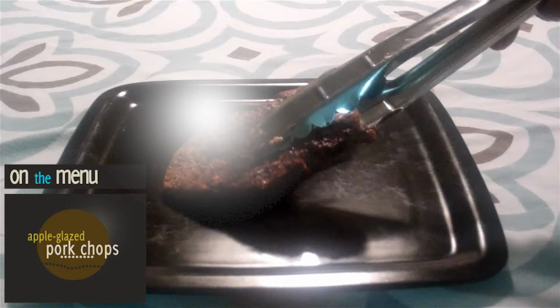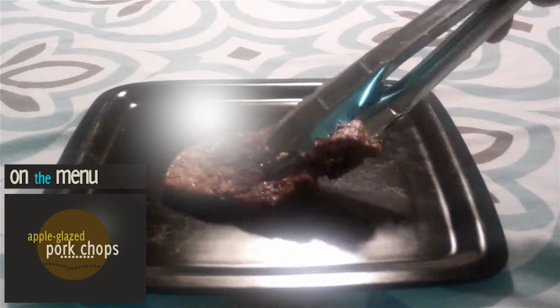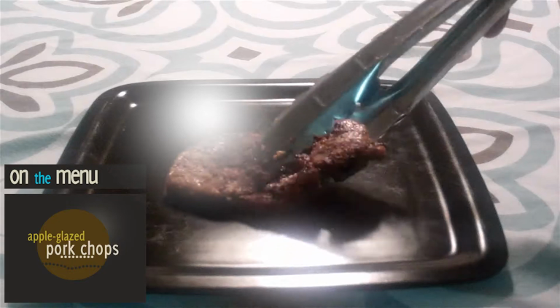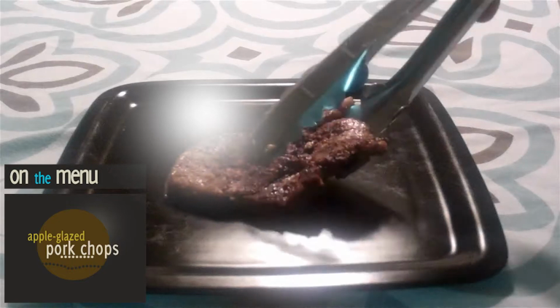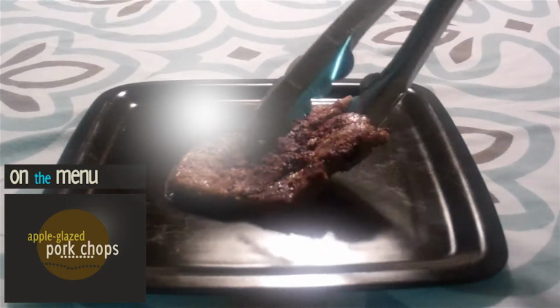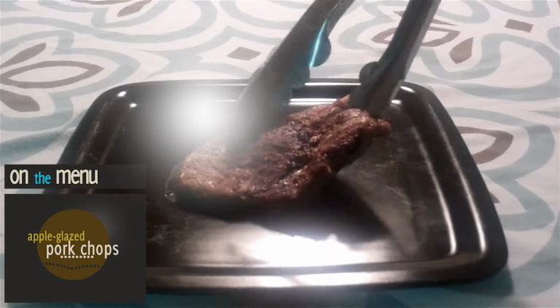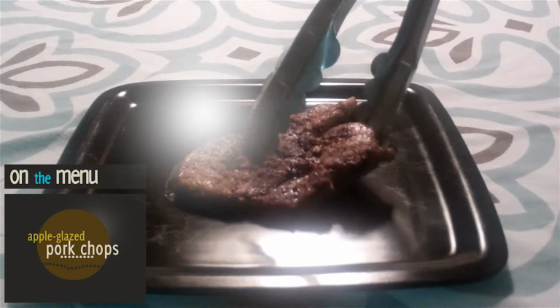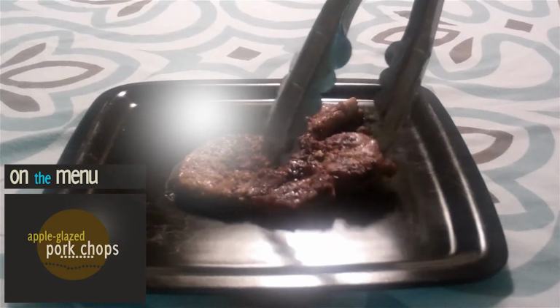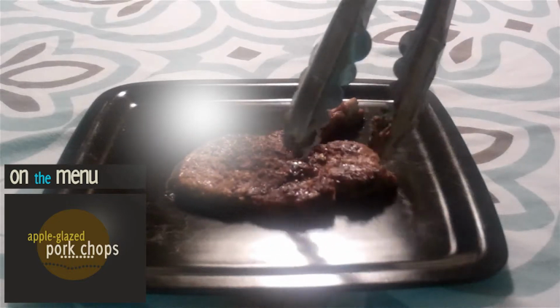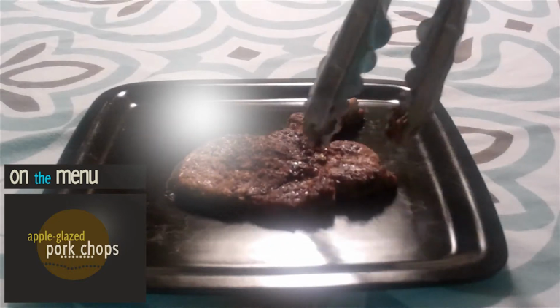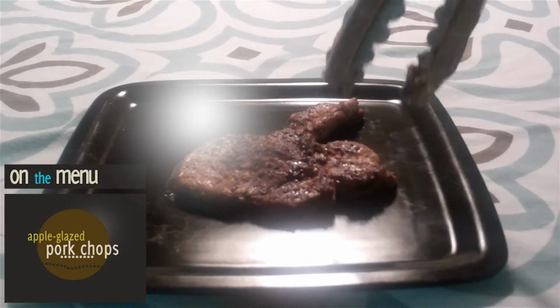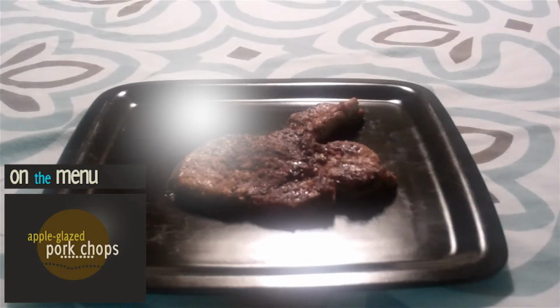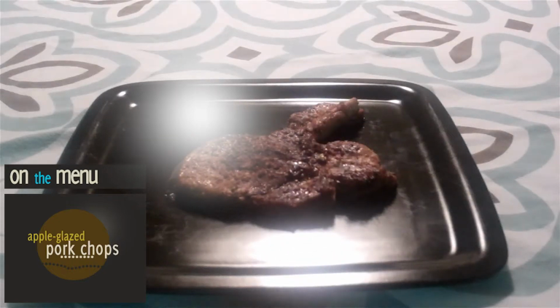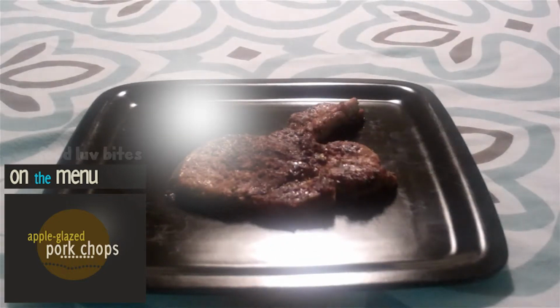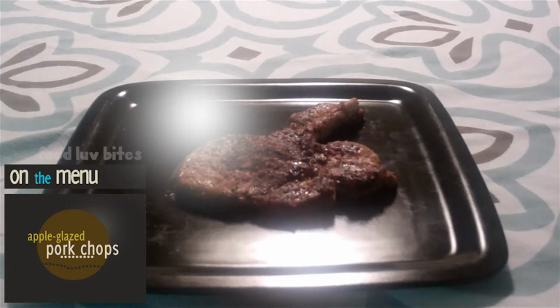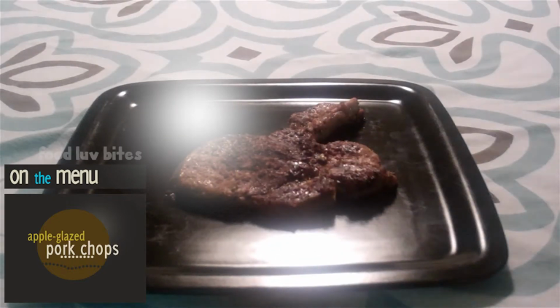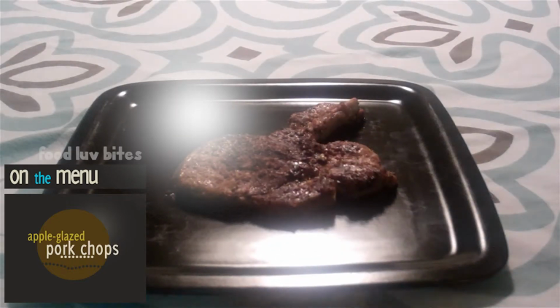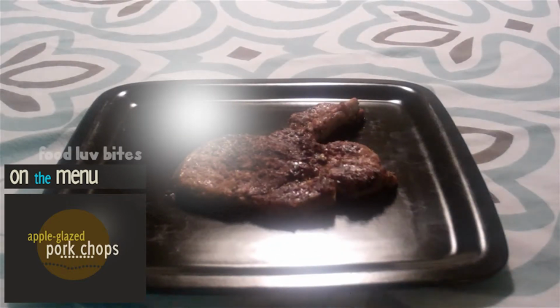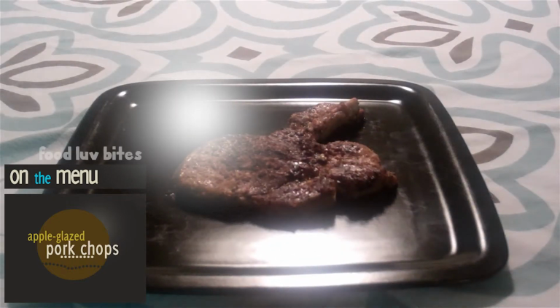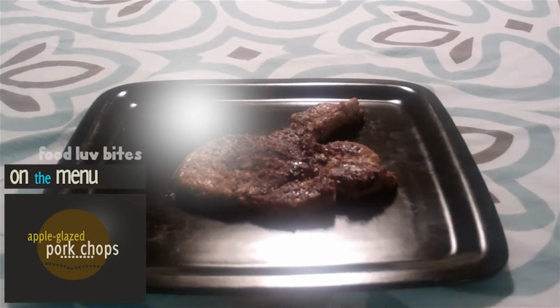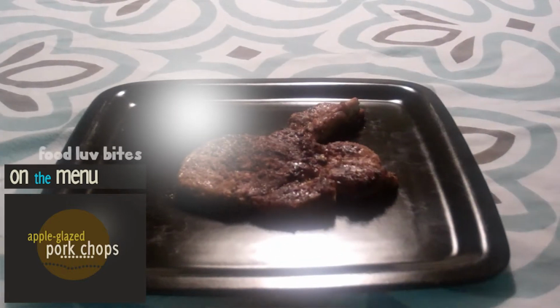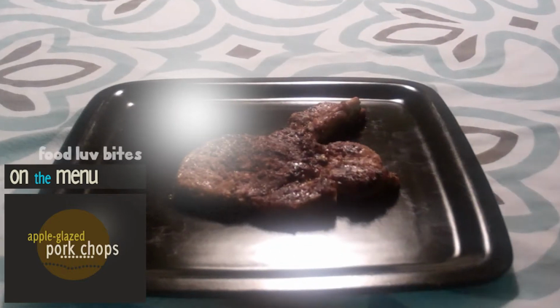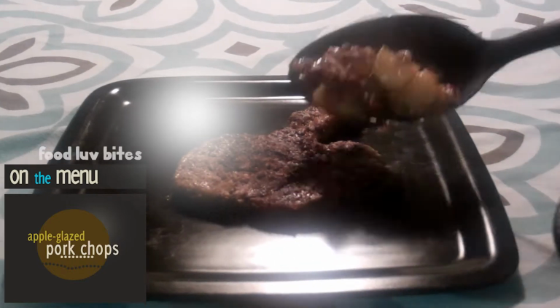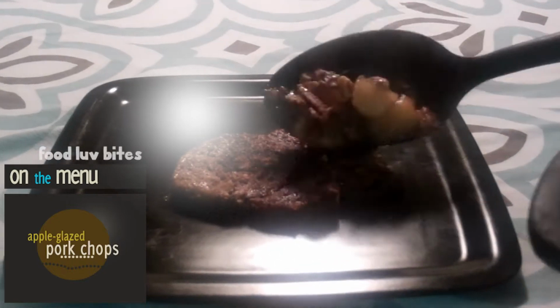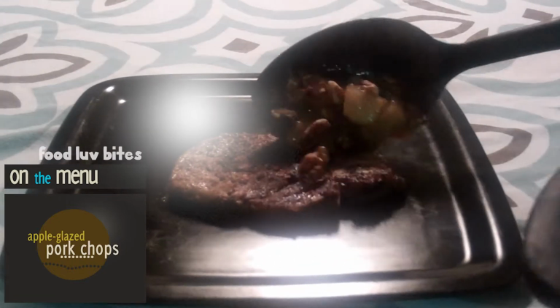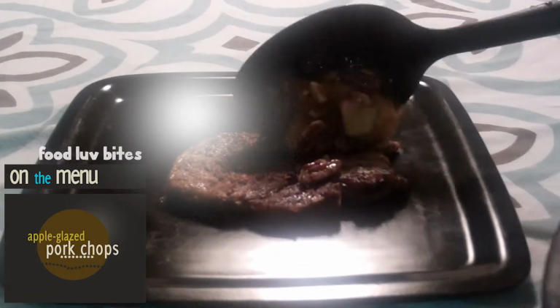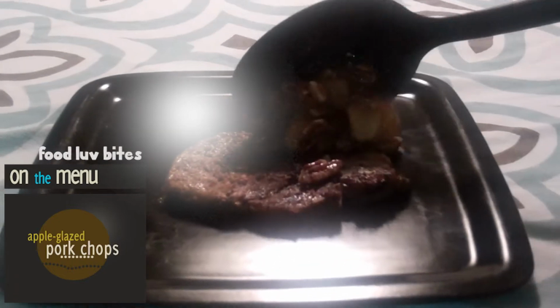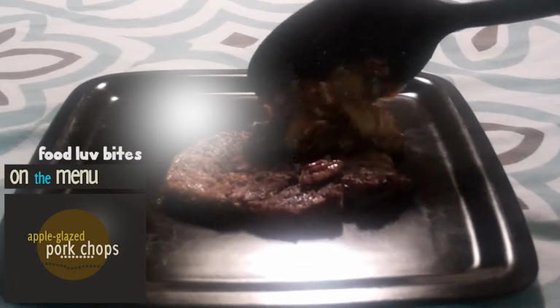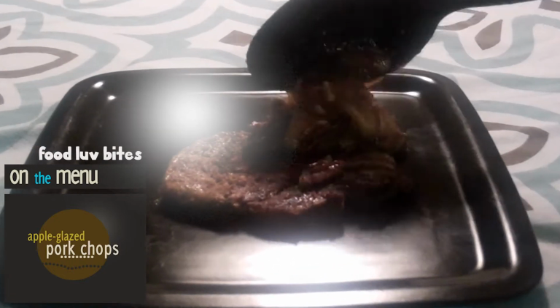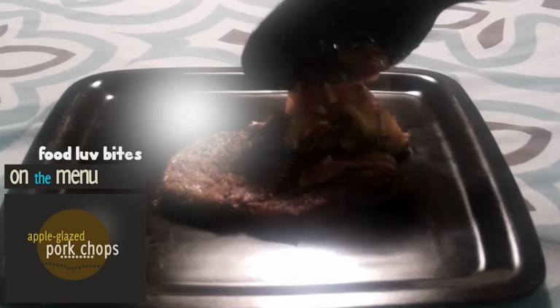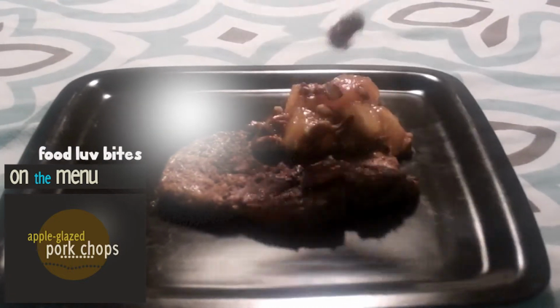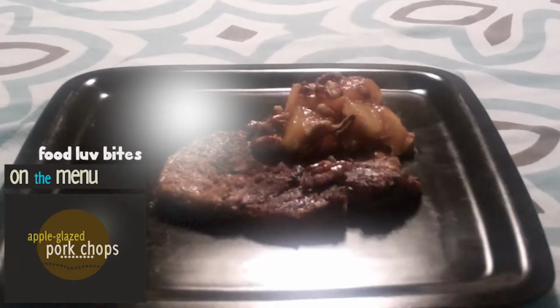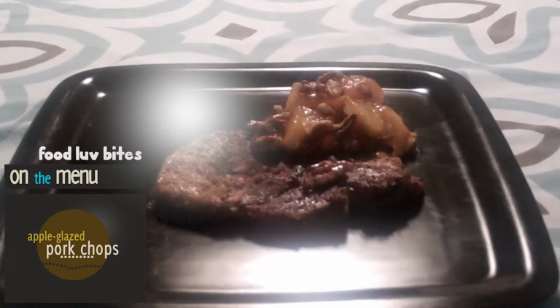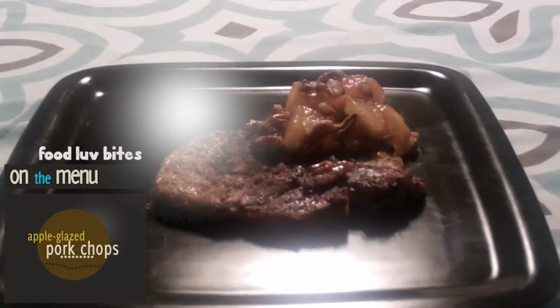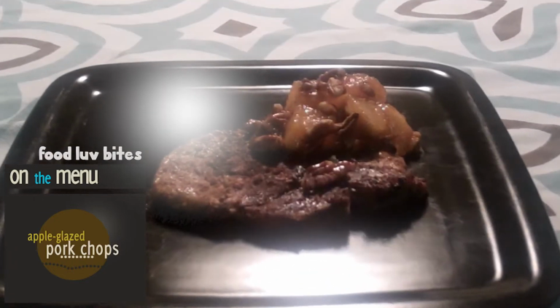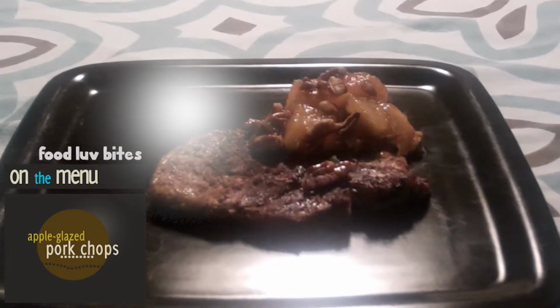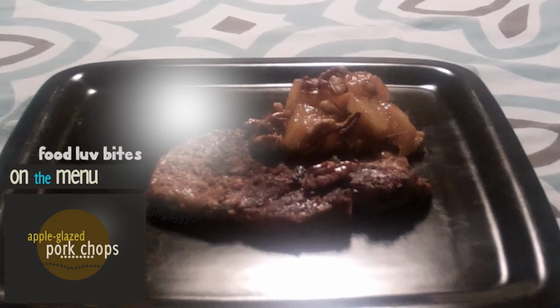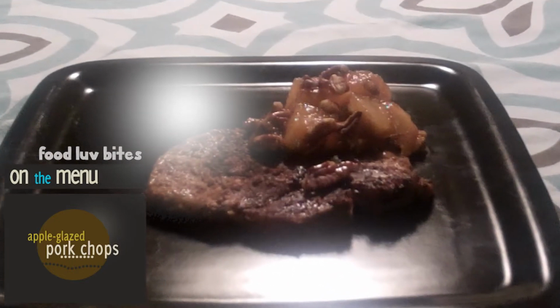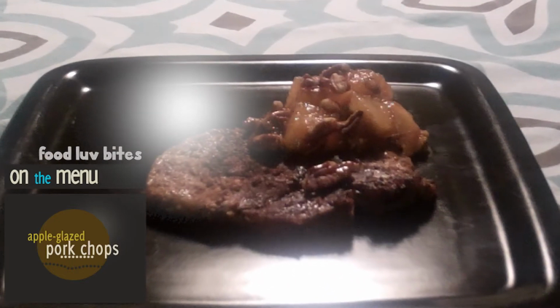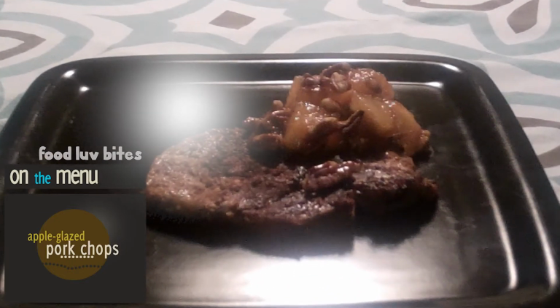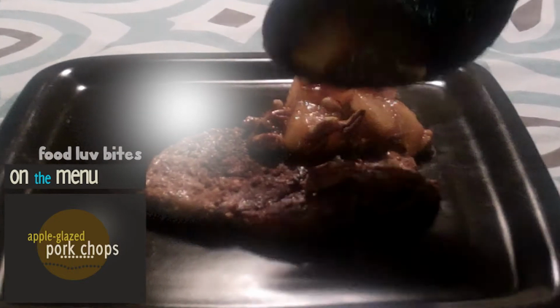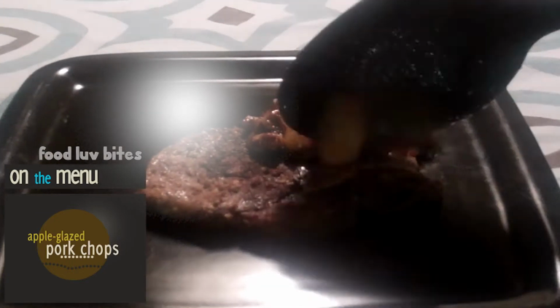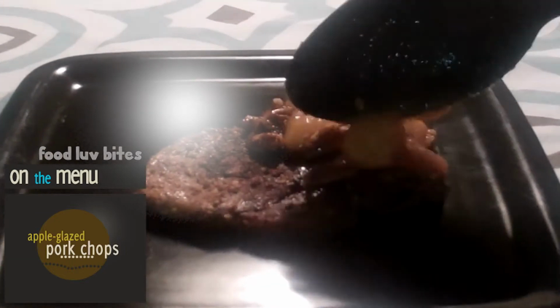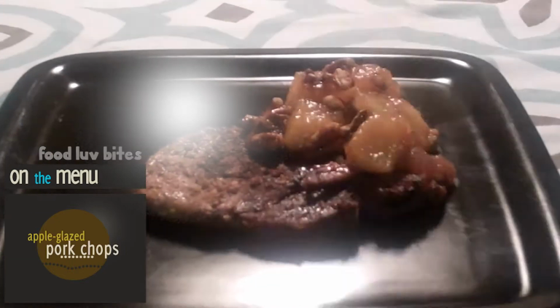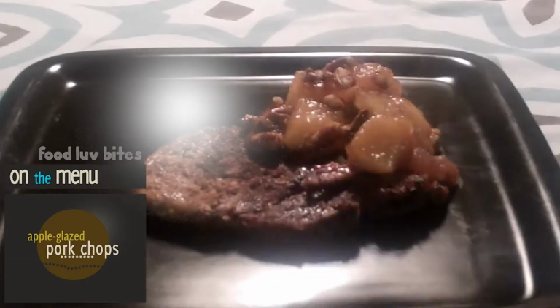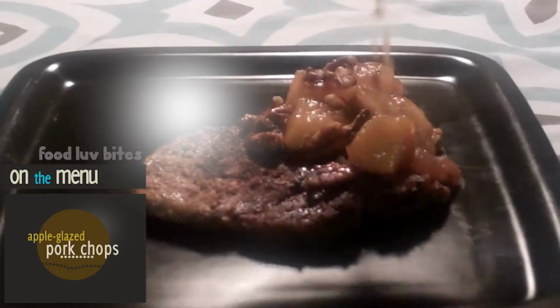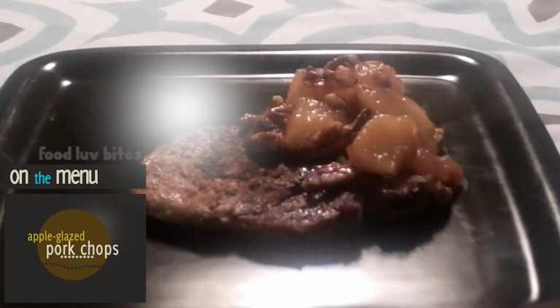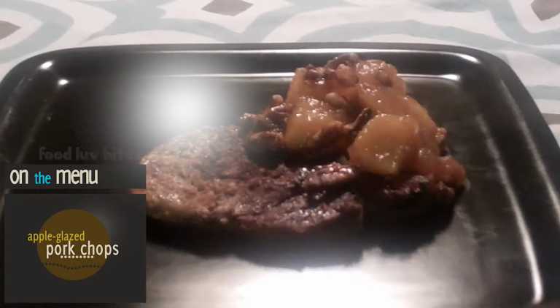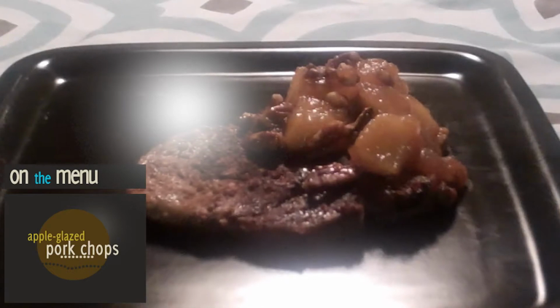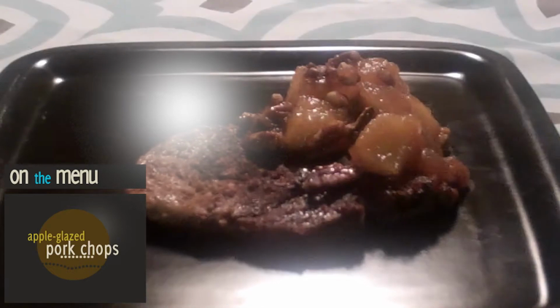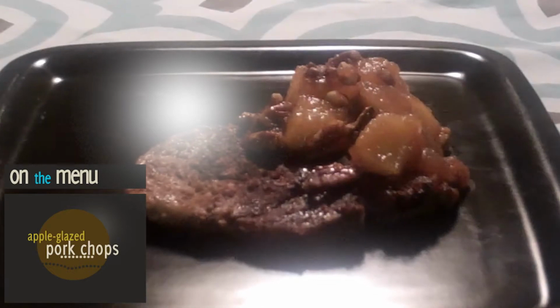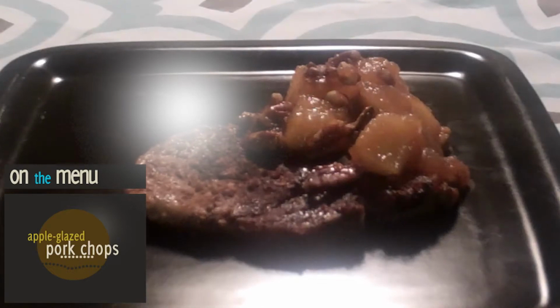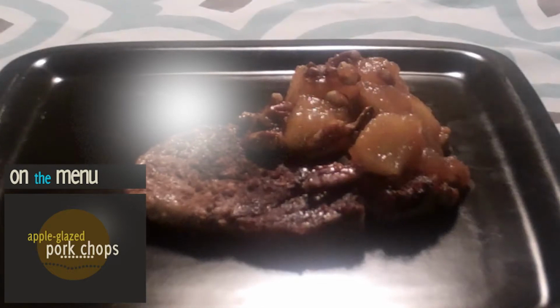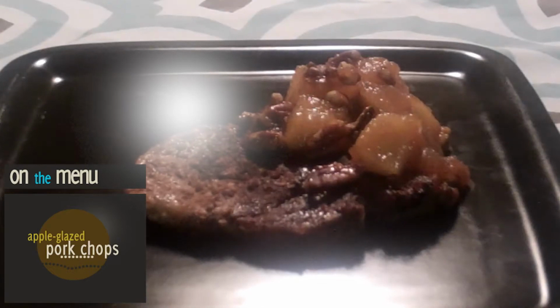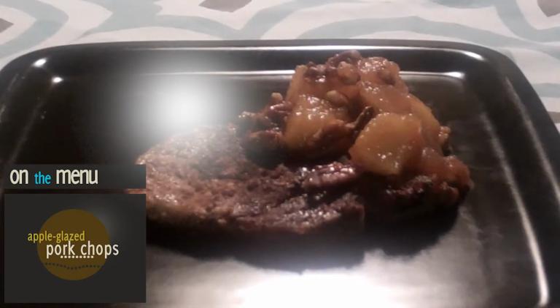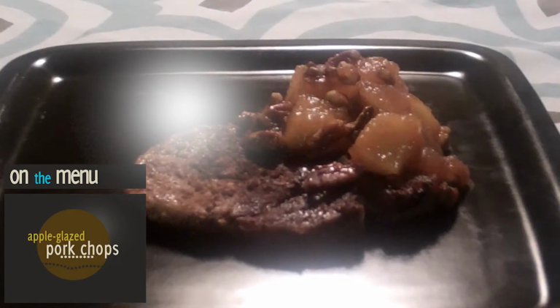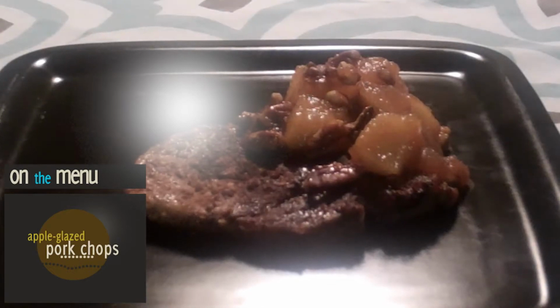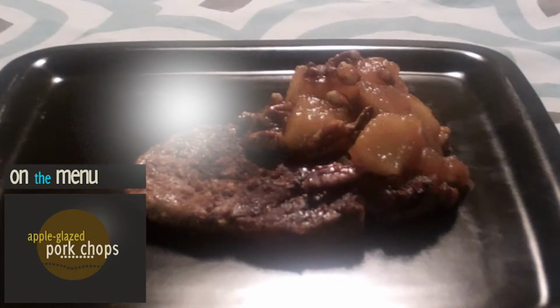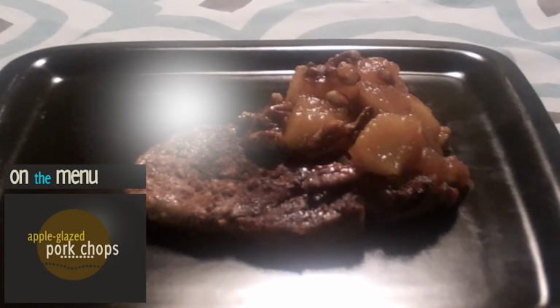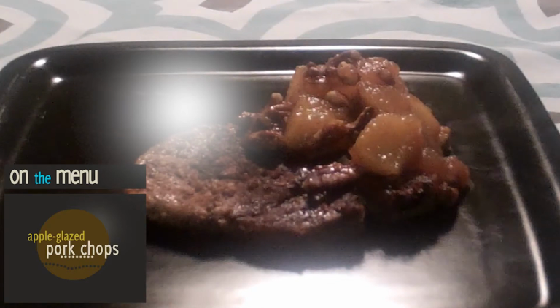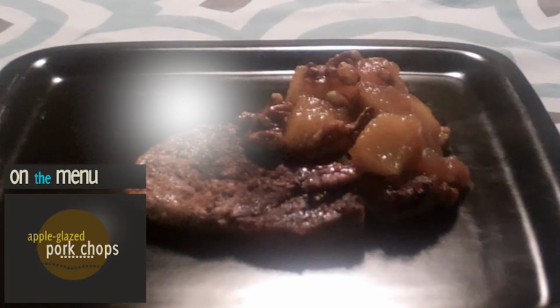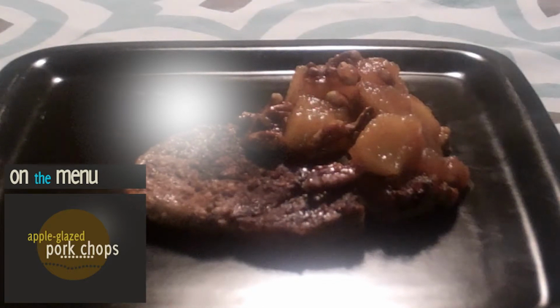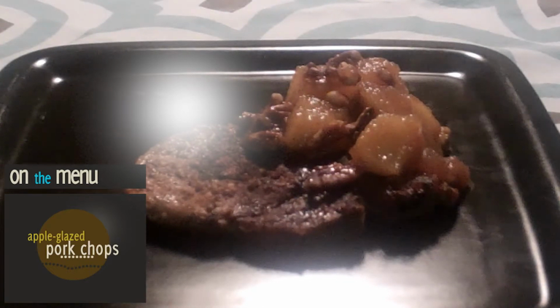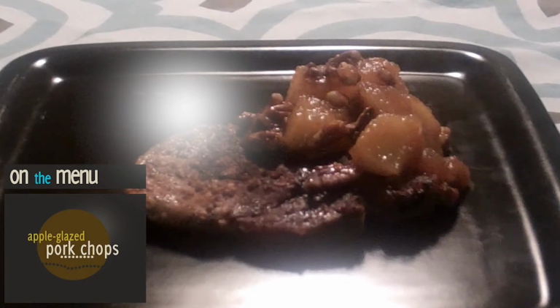Hey guys, welcome again to Fula Bites. I'm Jessica and today I'm going to teach you guys how to make apple glazed pork chops. Let's go.